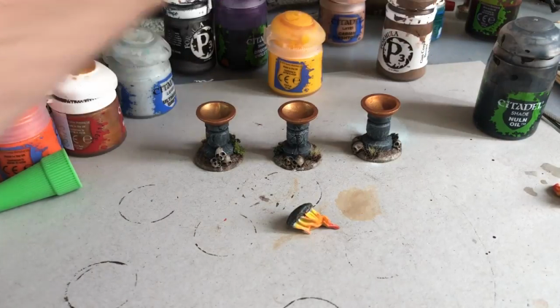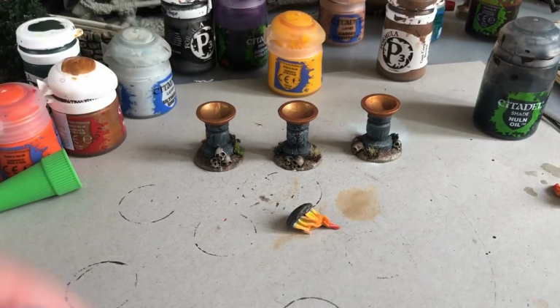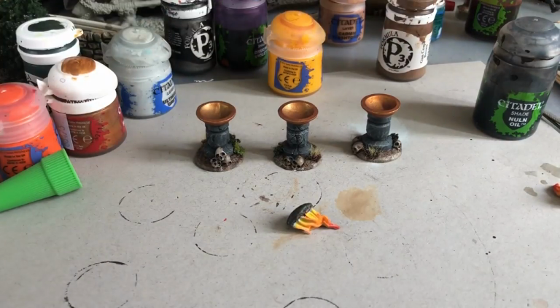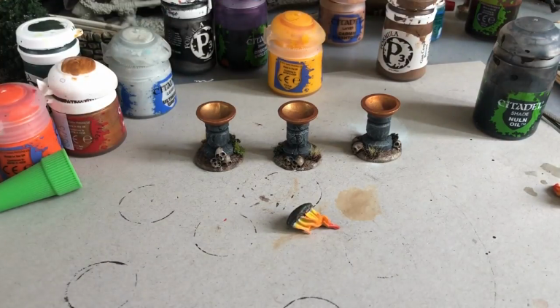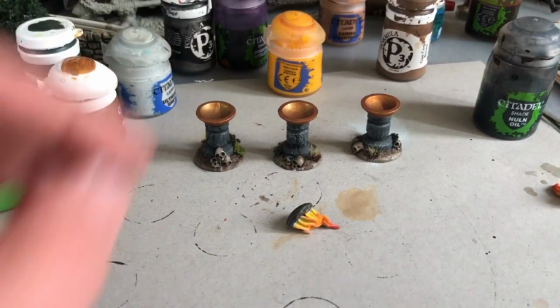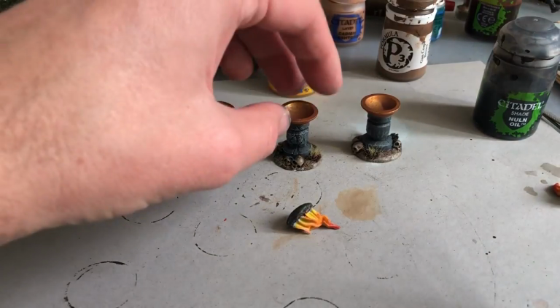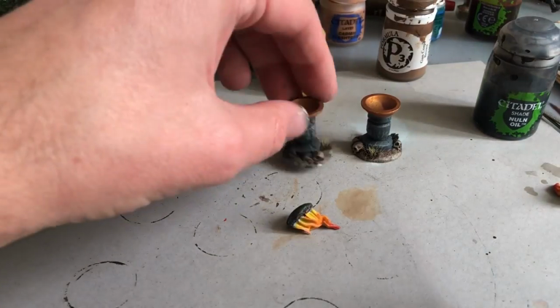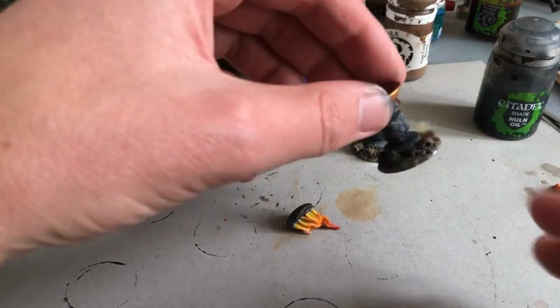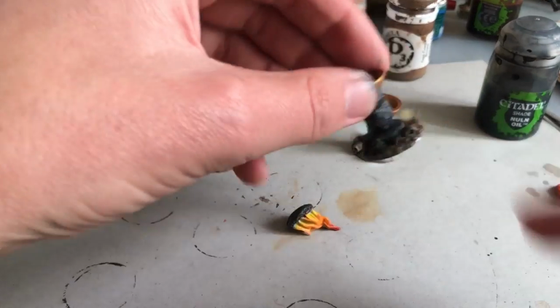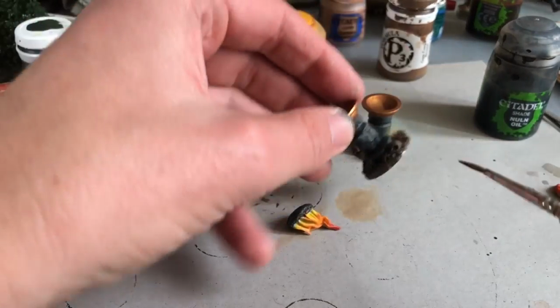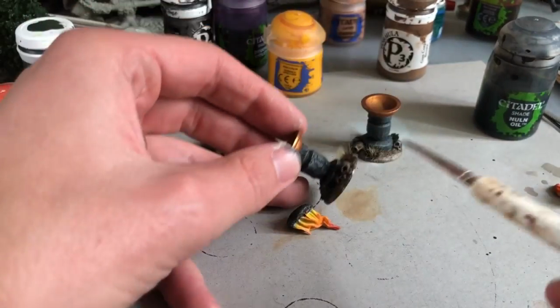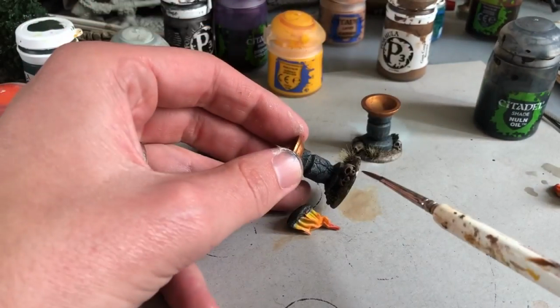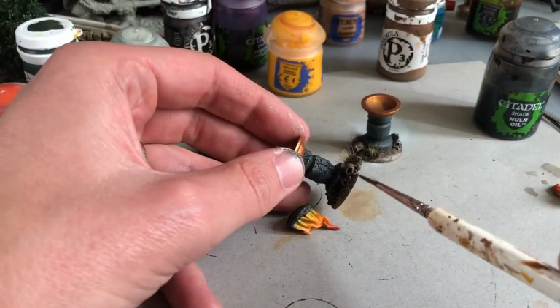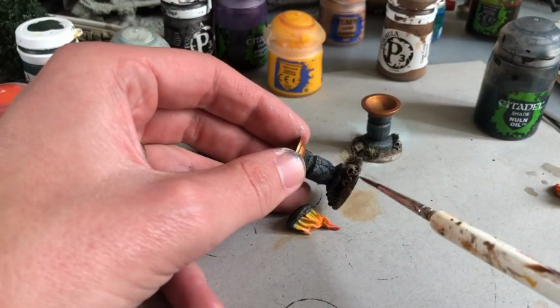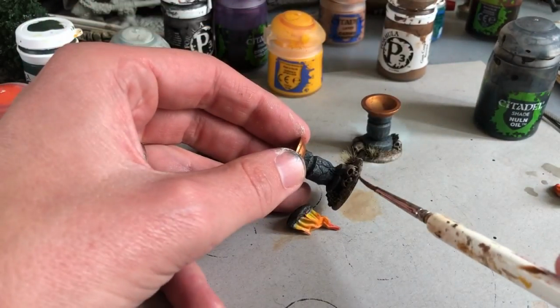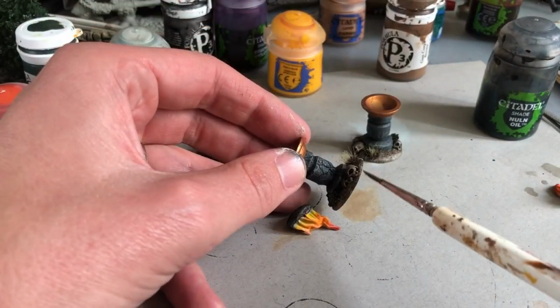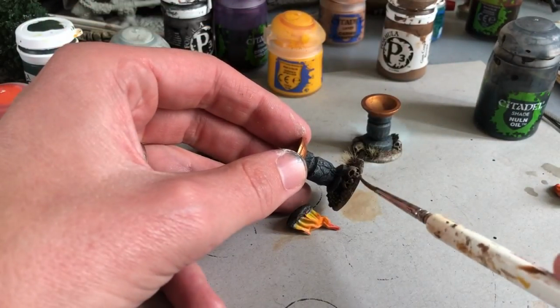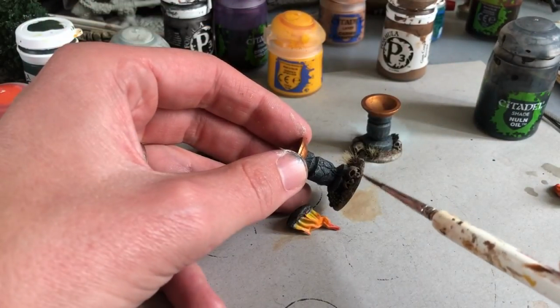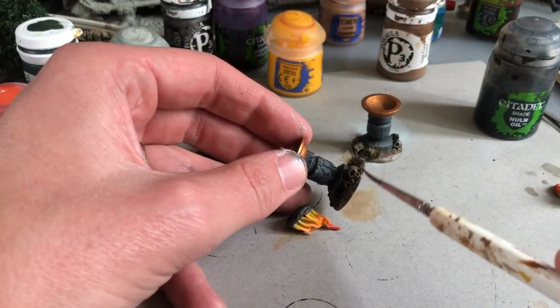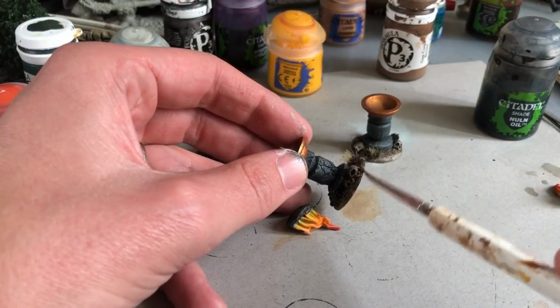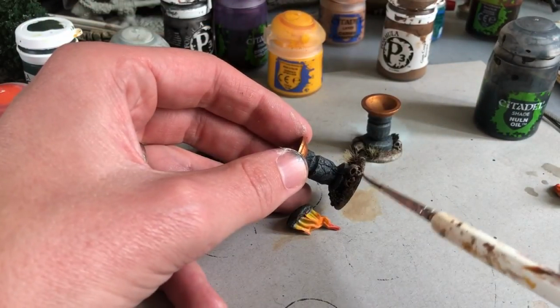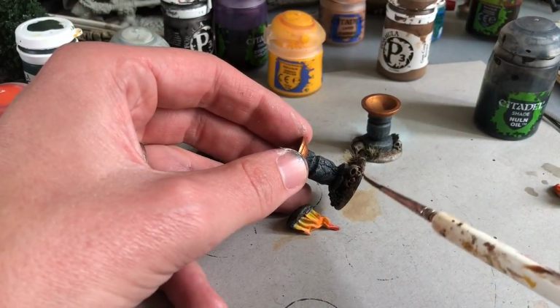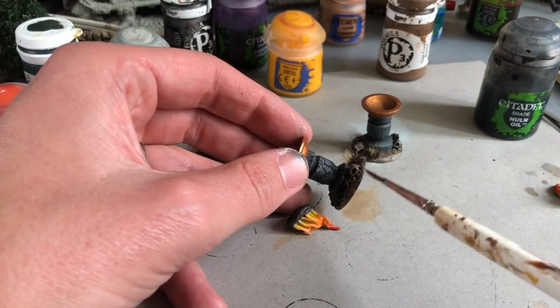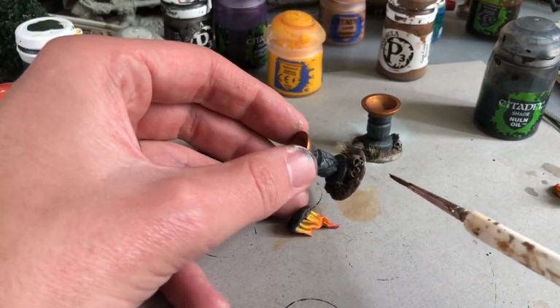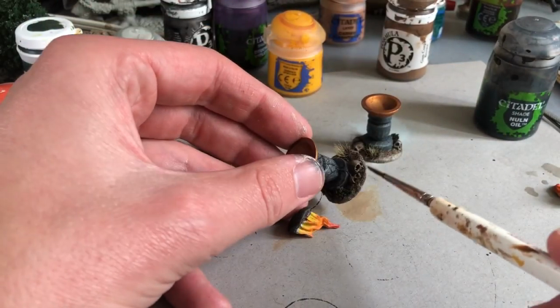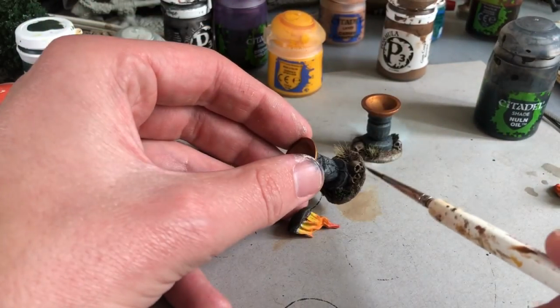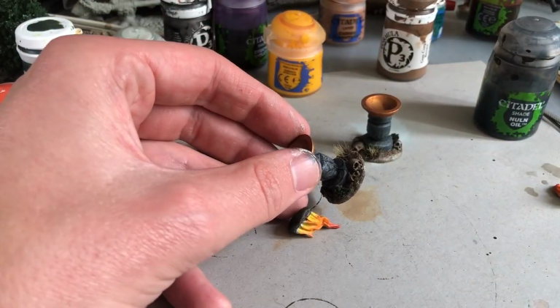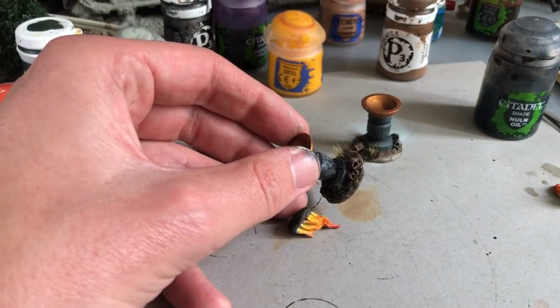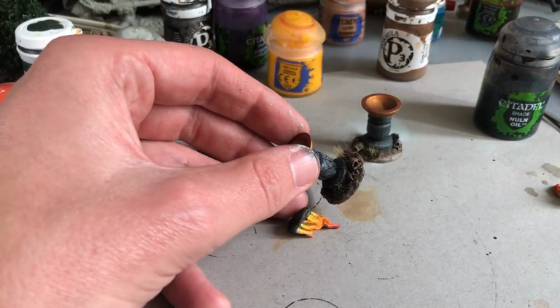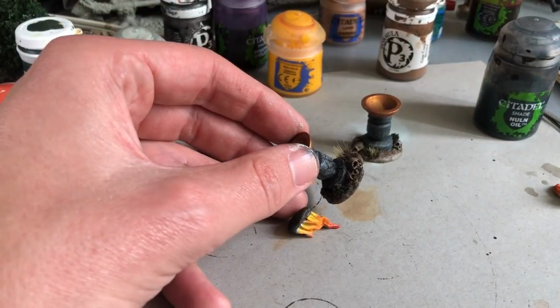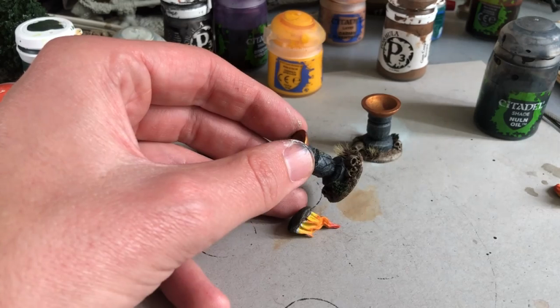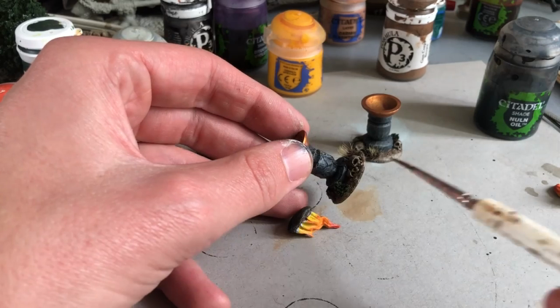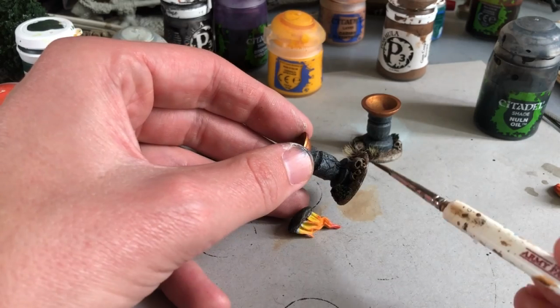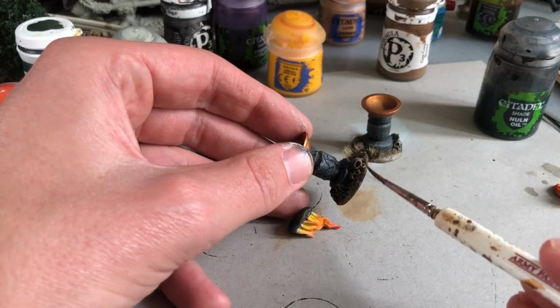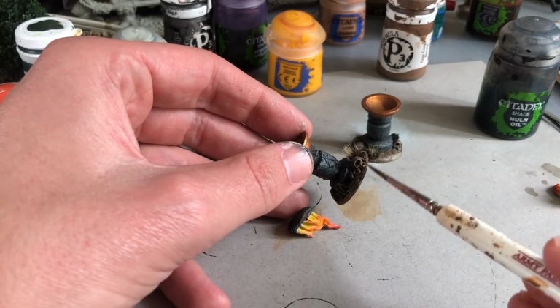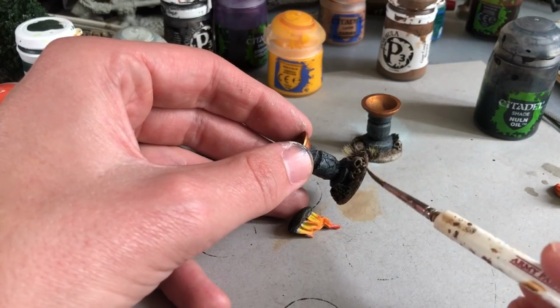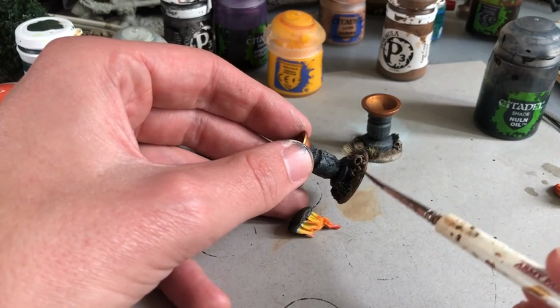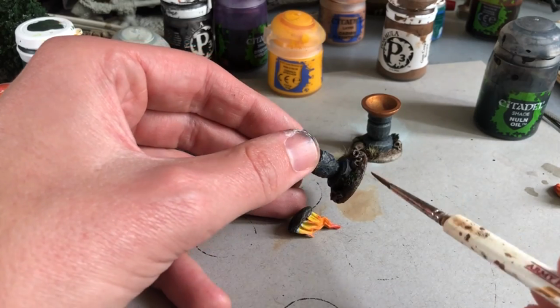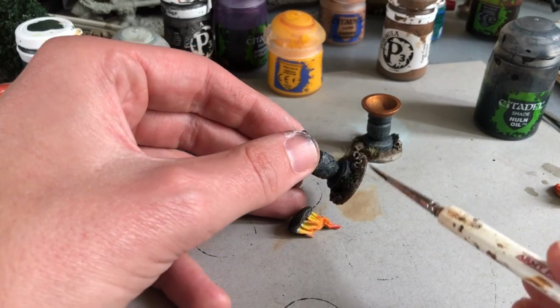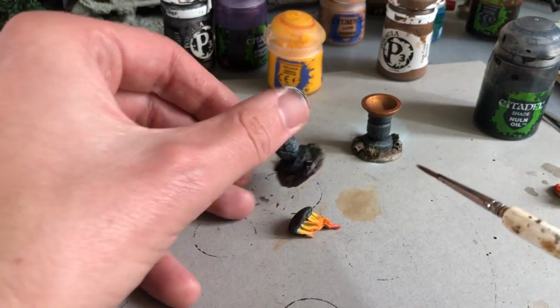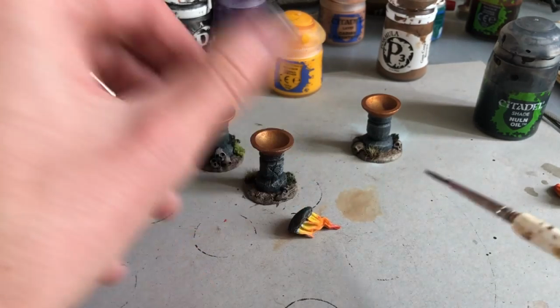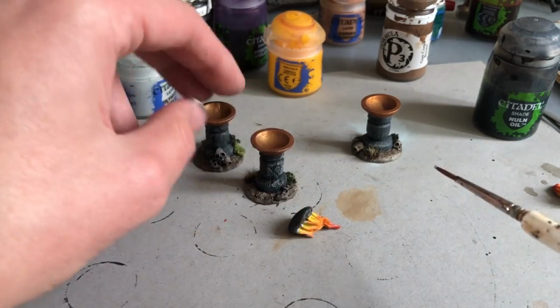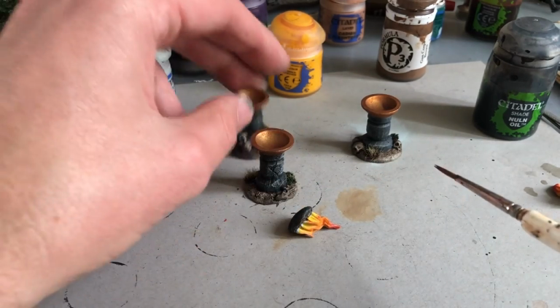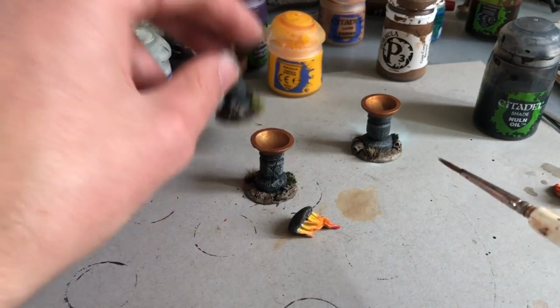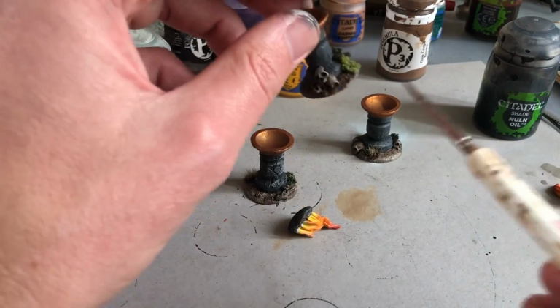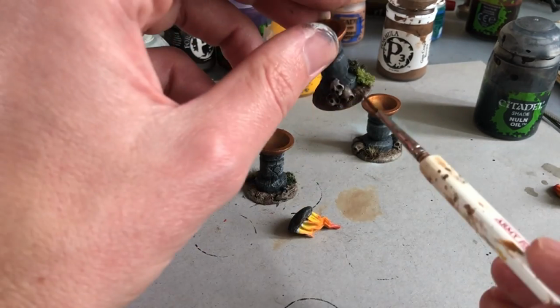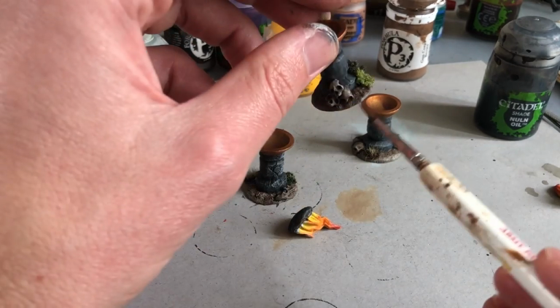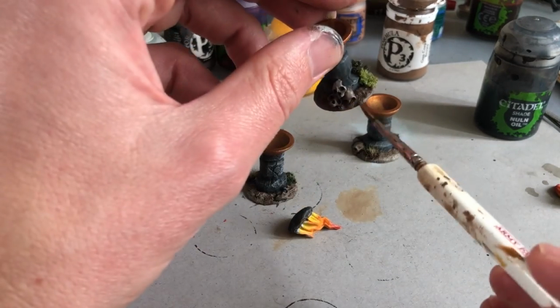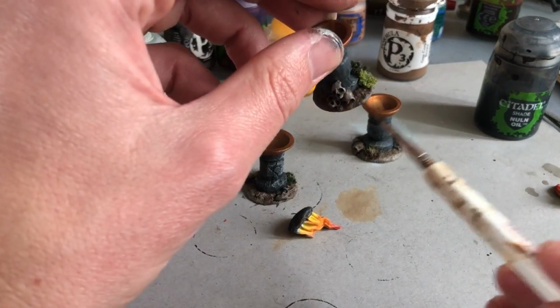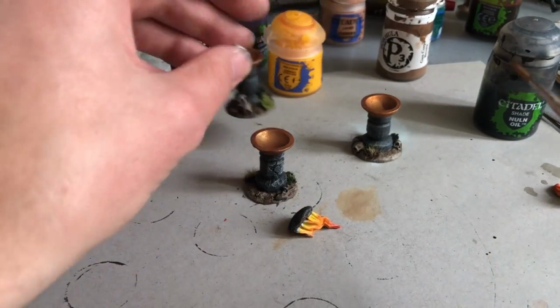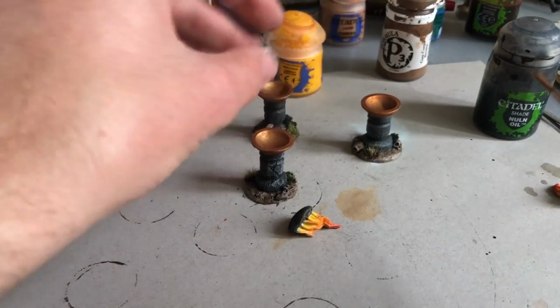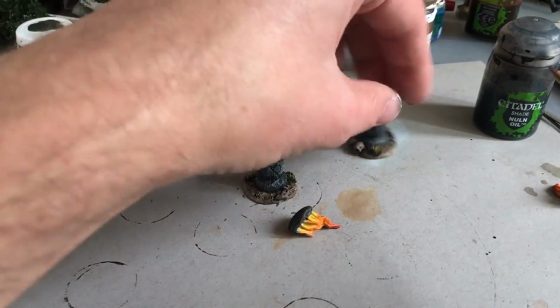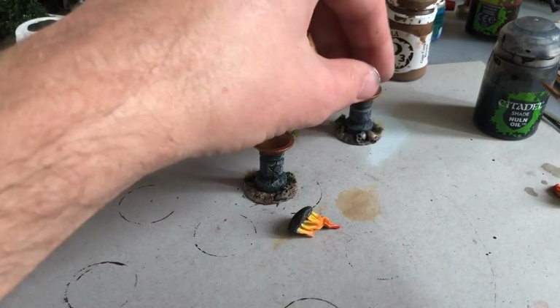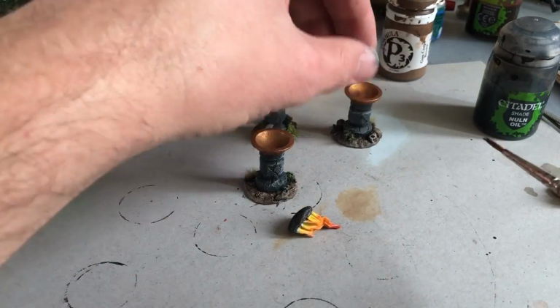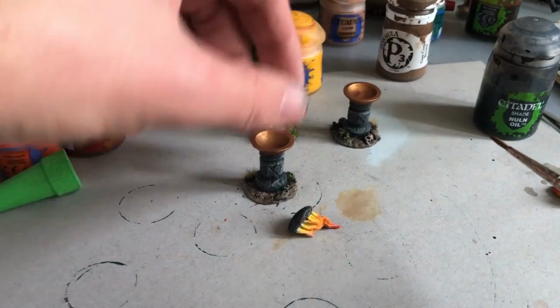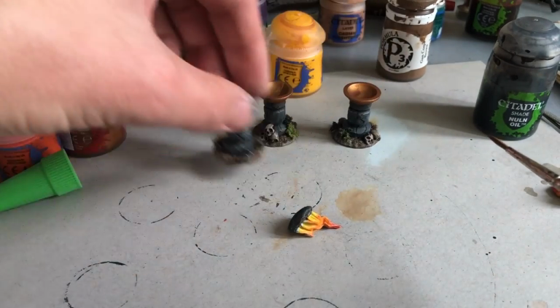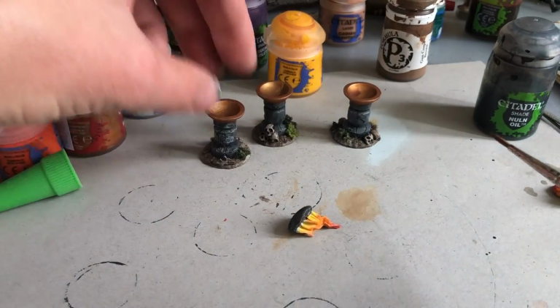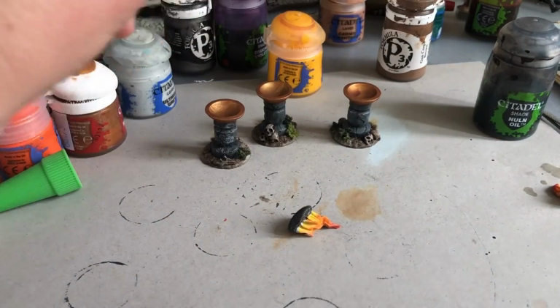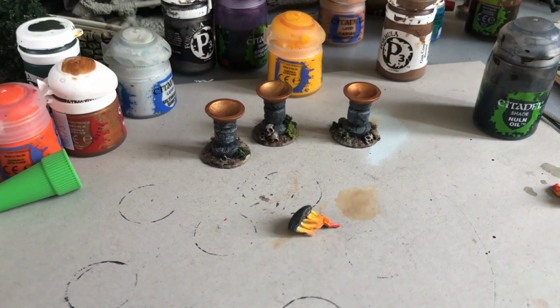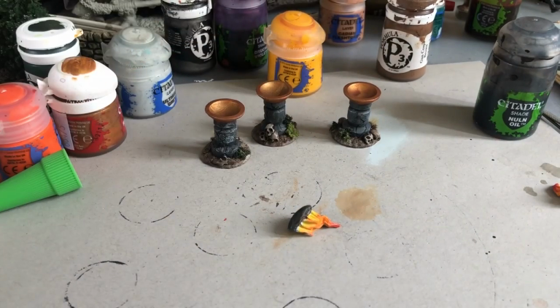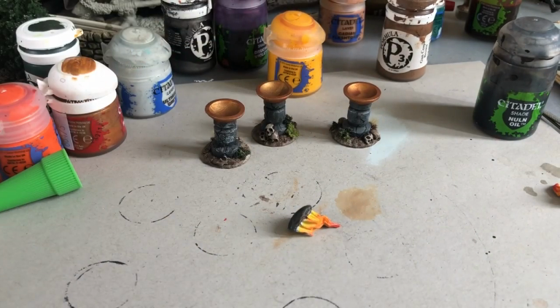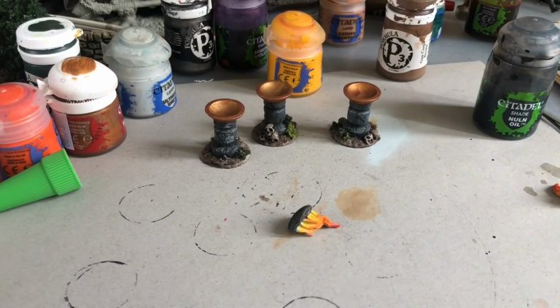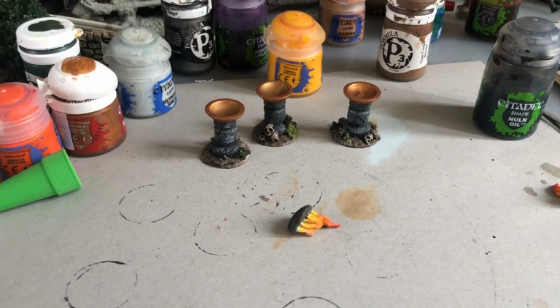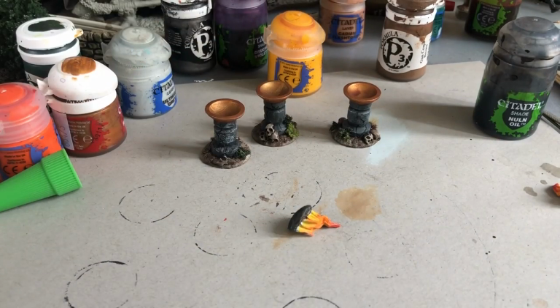The last thing I do is touch up some spots around the rim of the base that needed attention, getting those with brown.